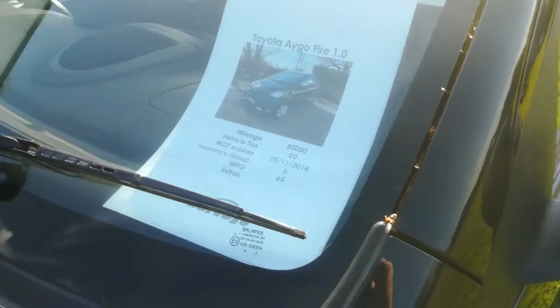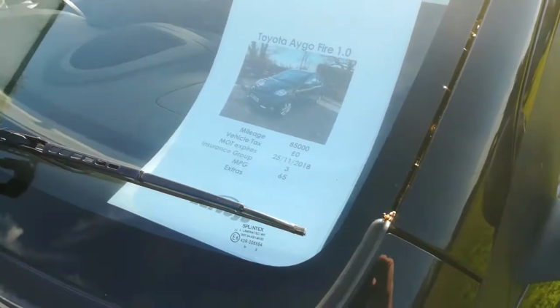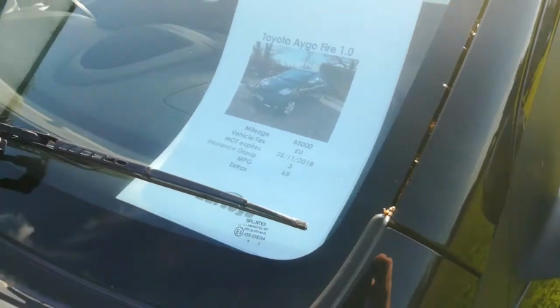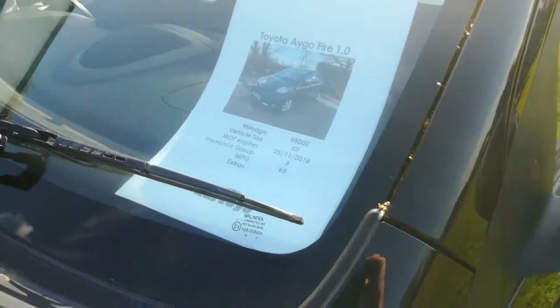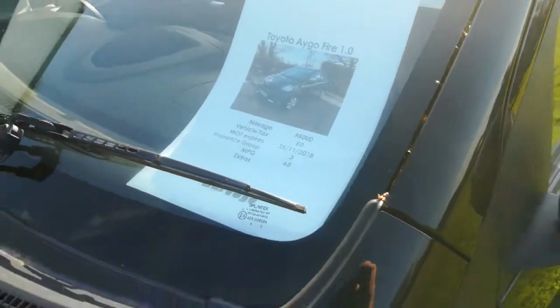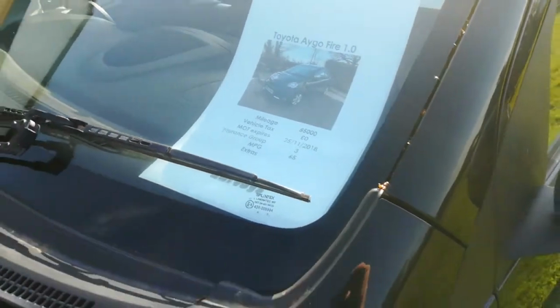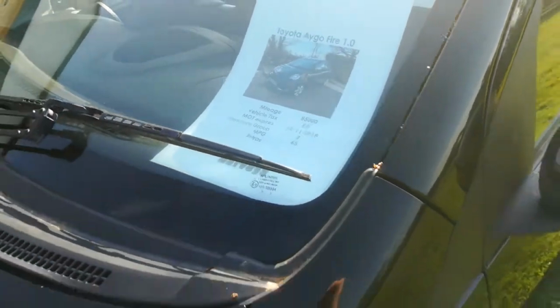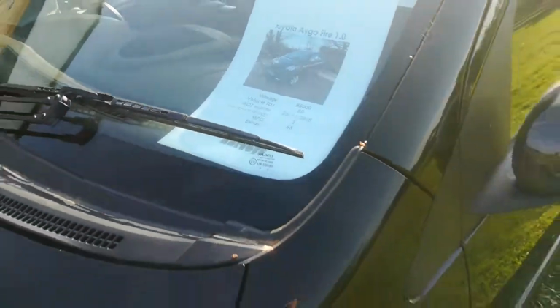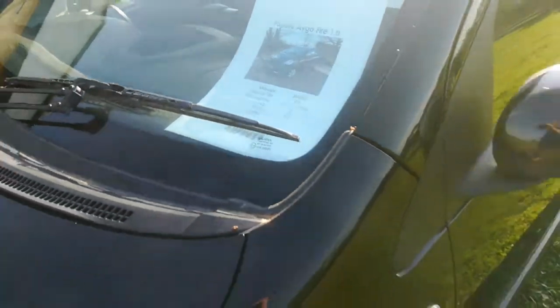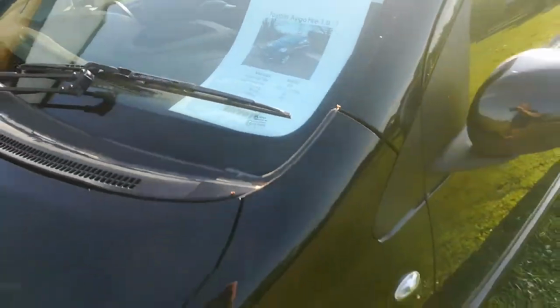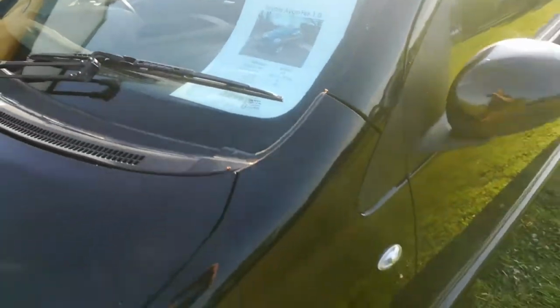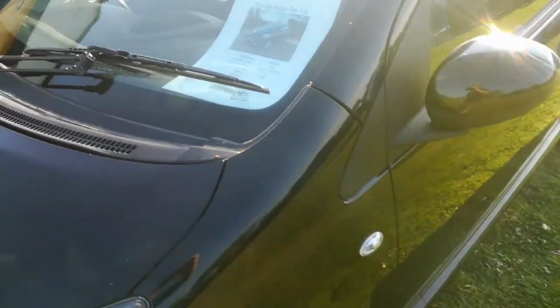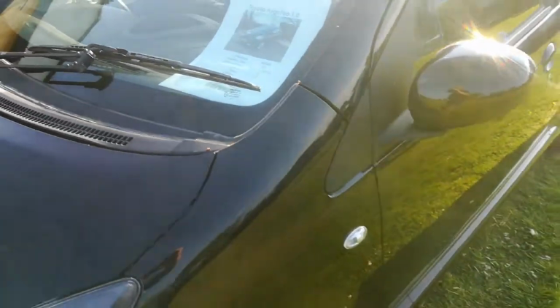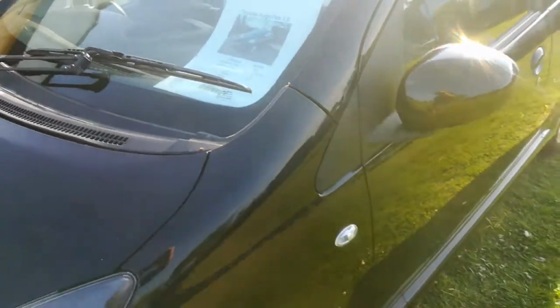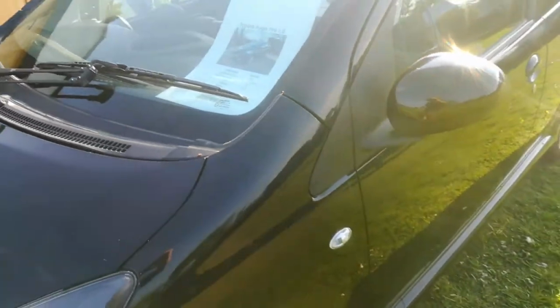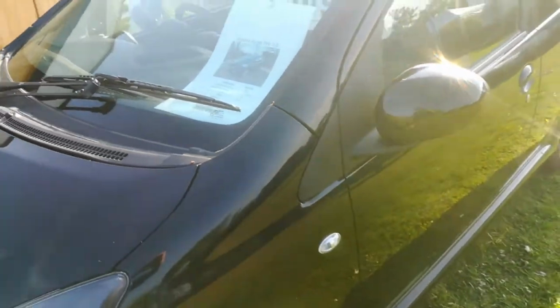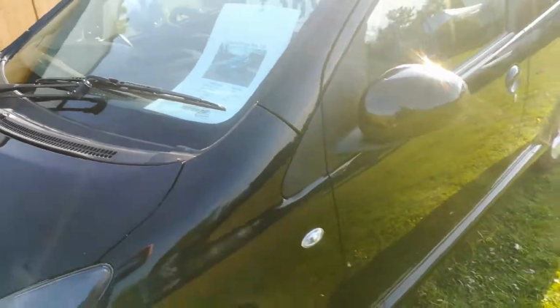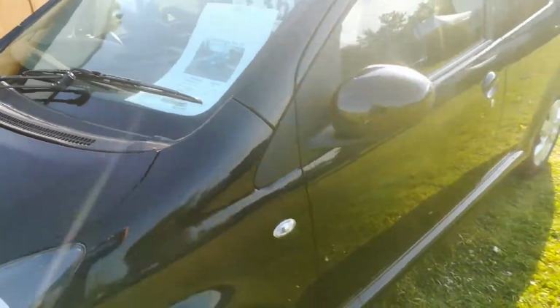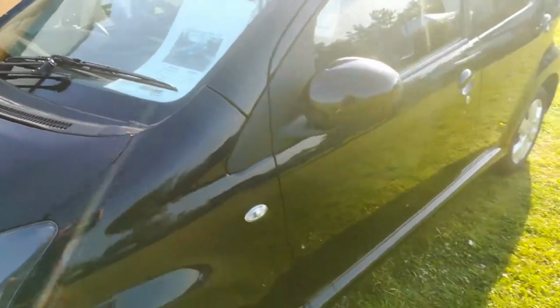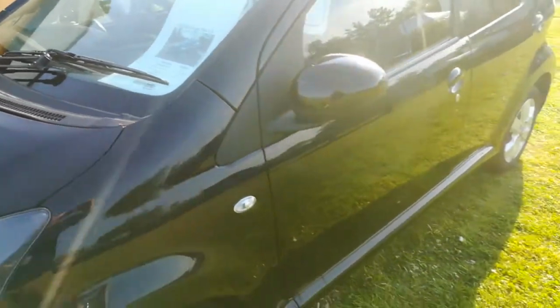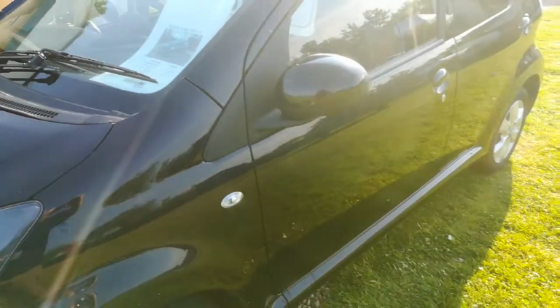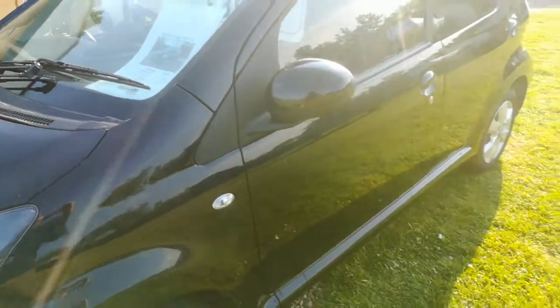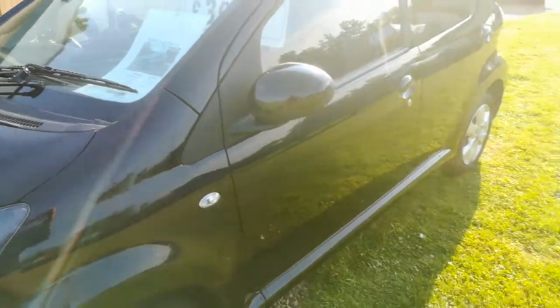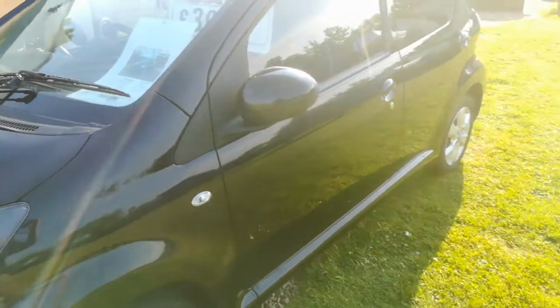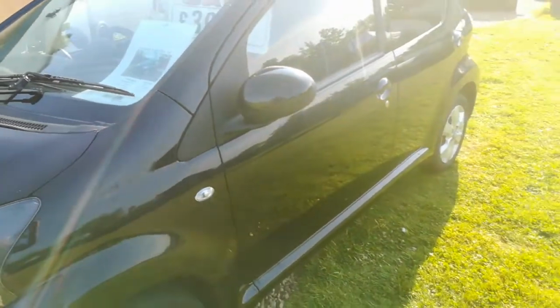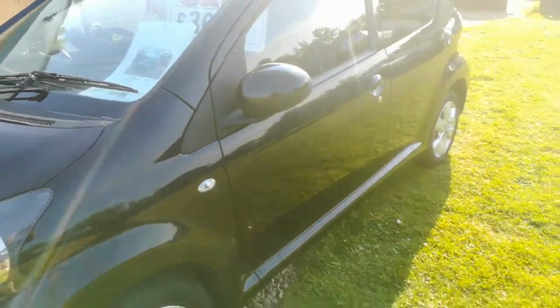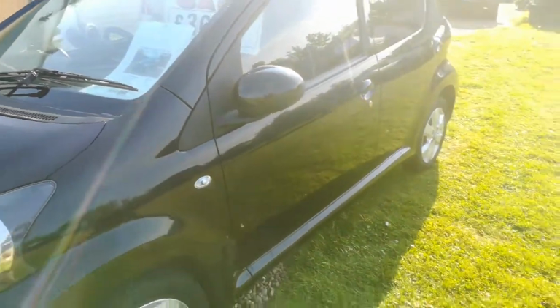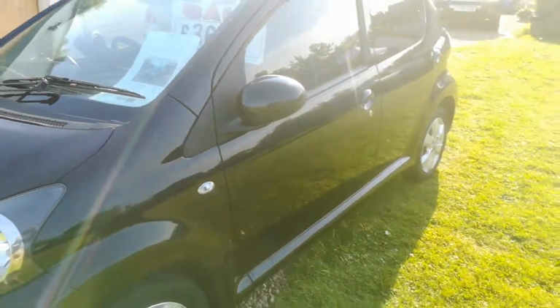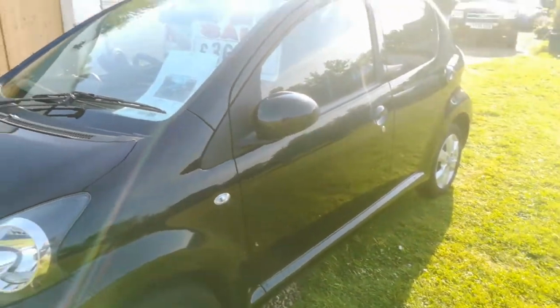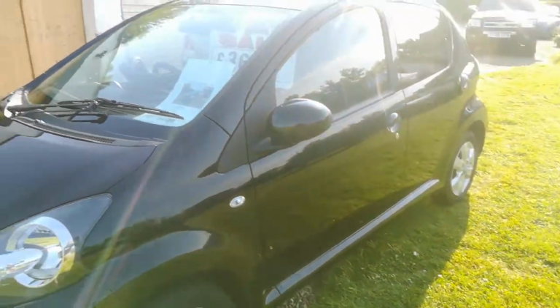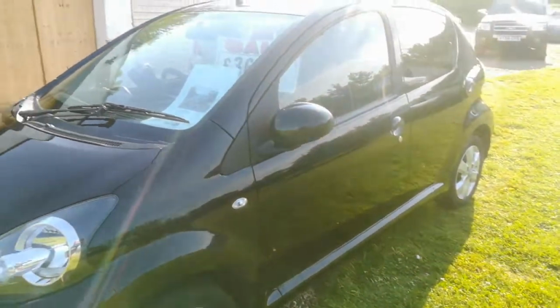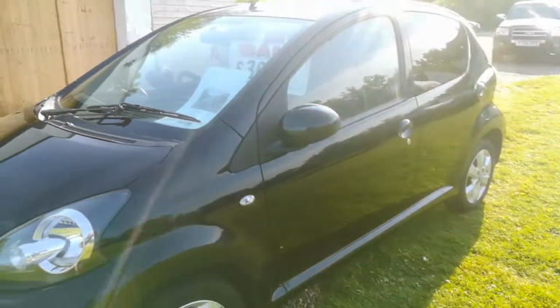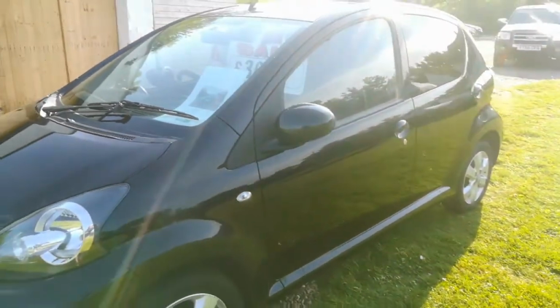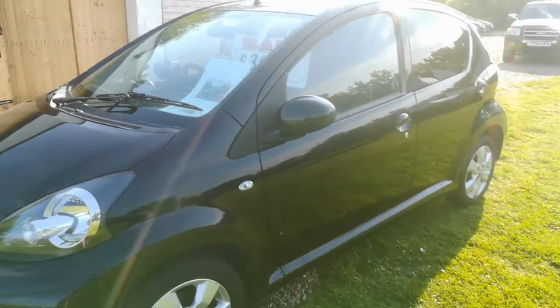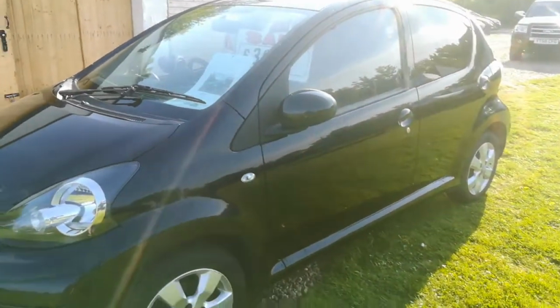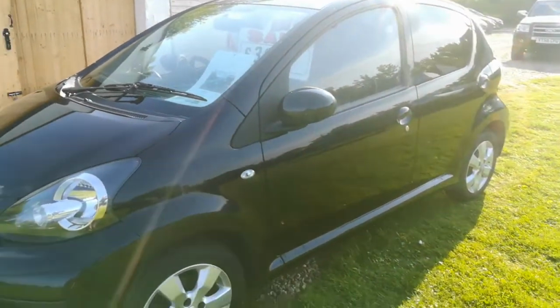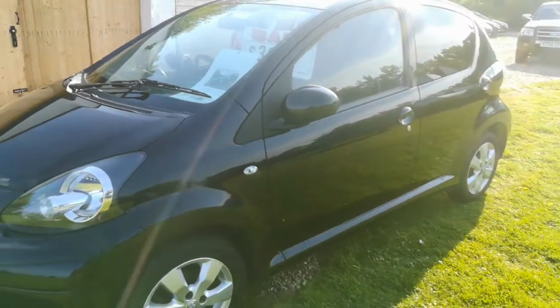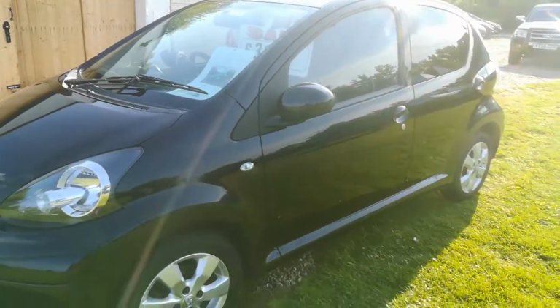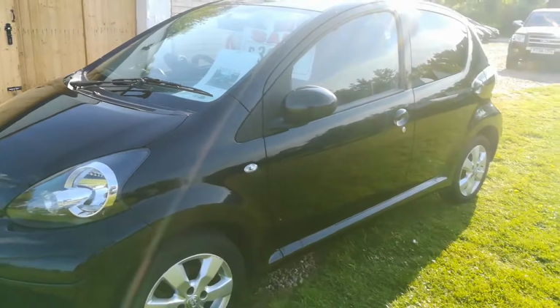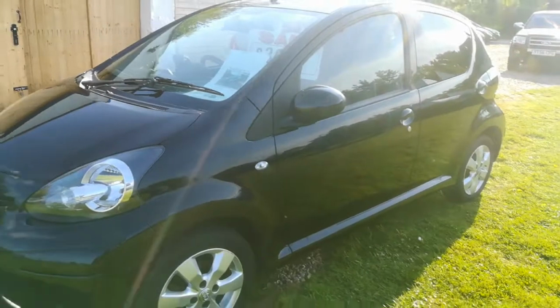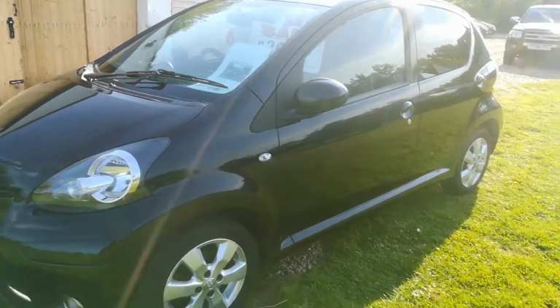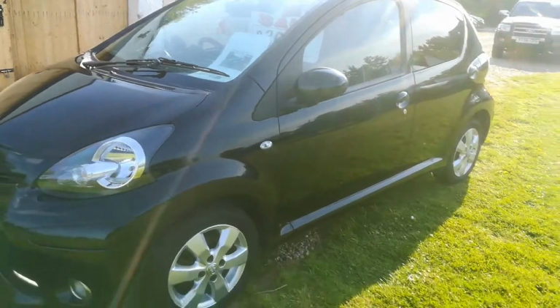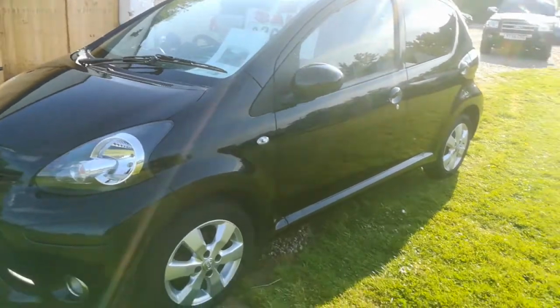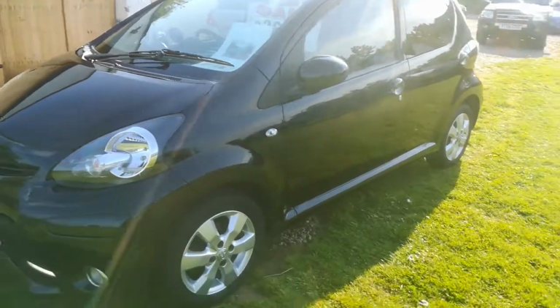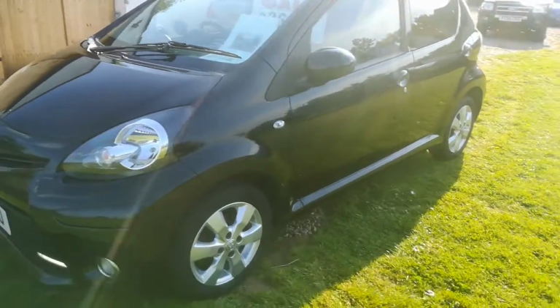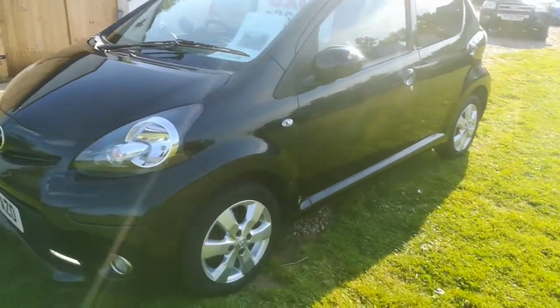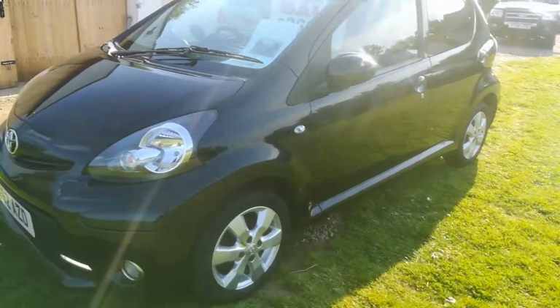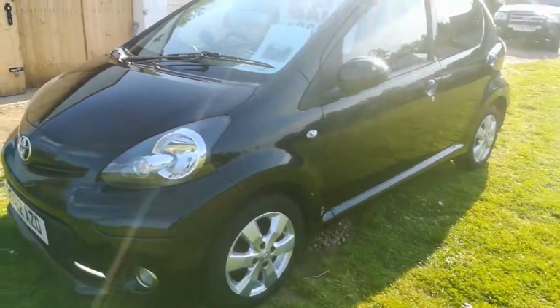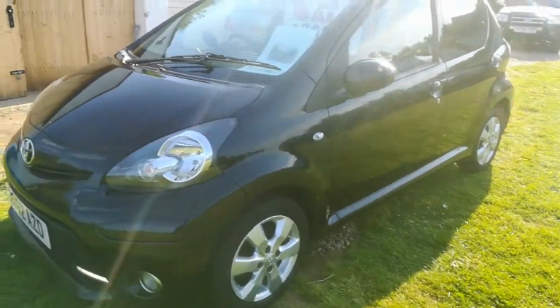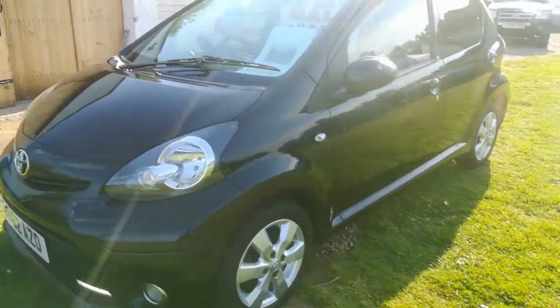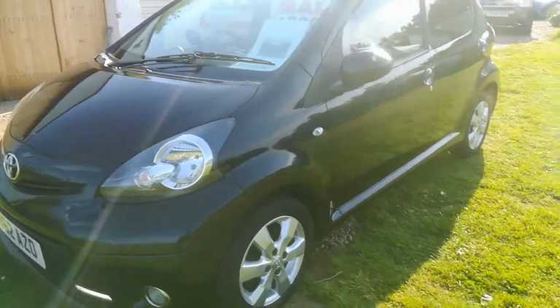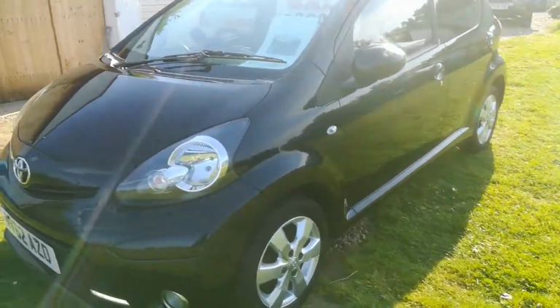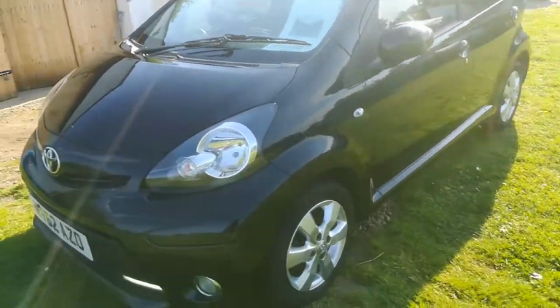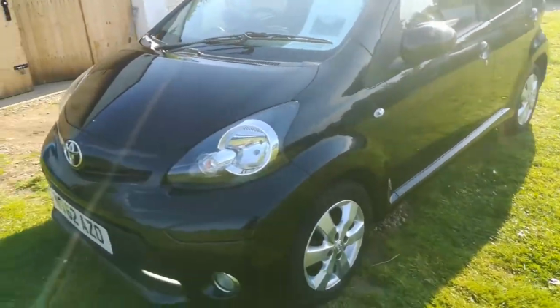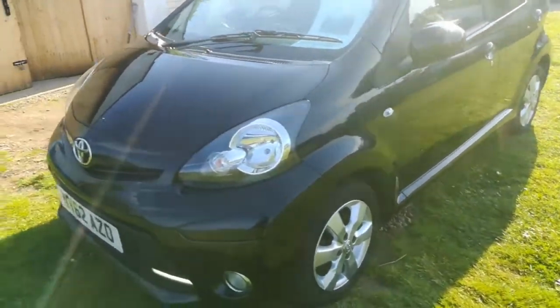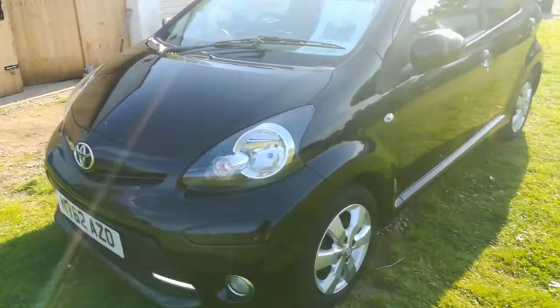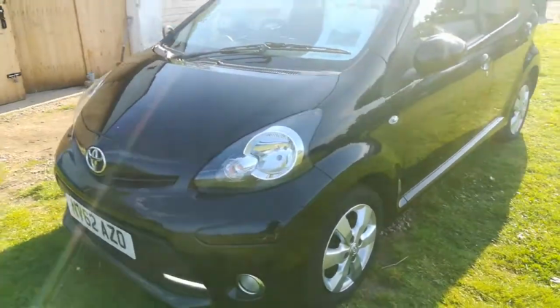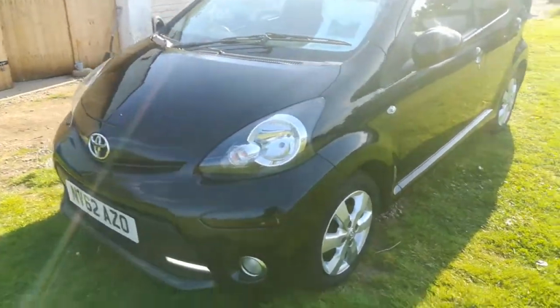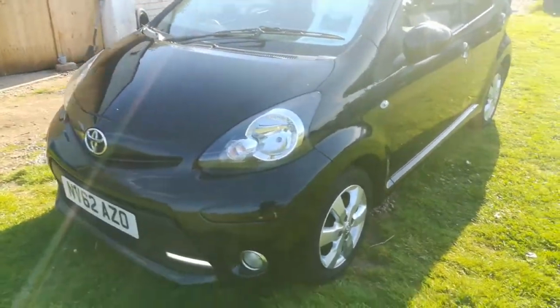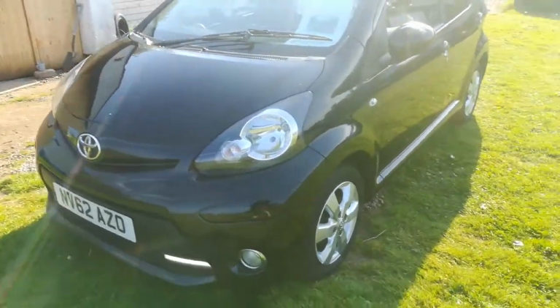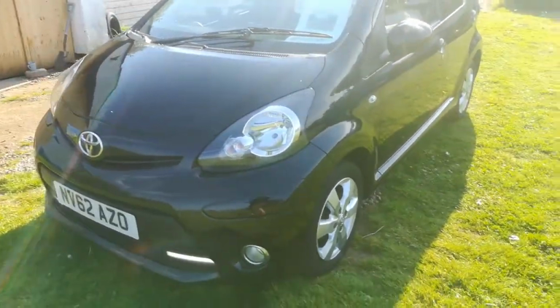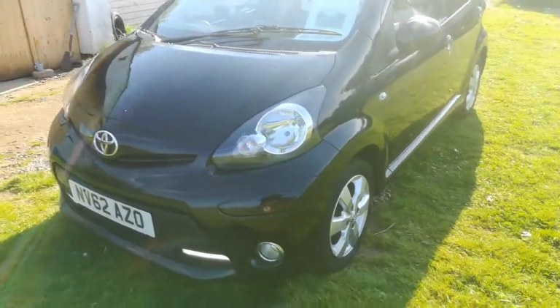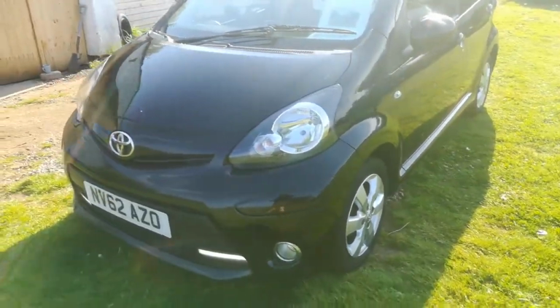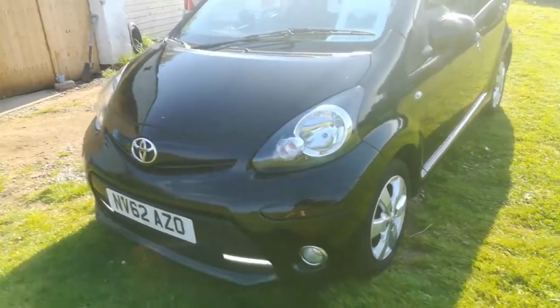Vehicle tax is zero on this car, insurance group three, and you get an average of 65 miles per gallon, which means quite cheap motoring. With this being the facelift model, you do have the front running lights.